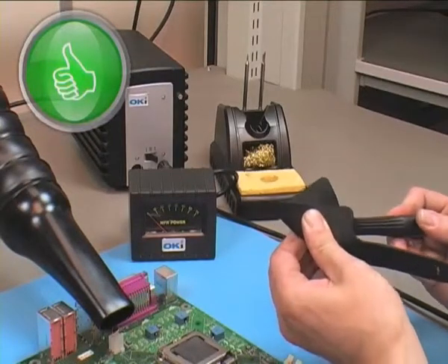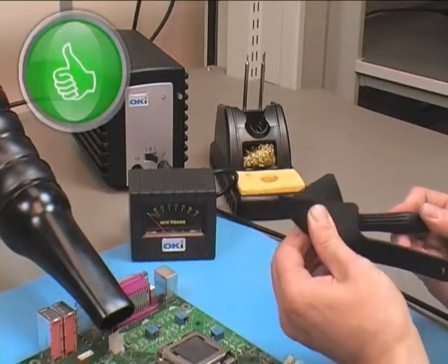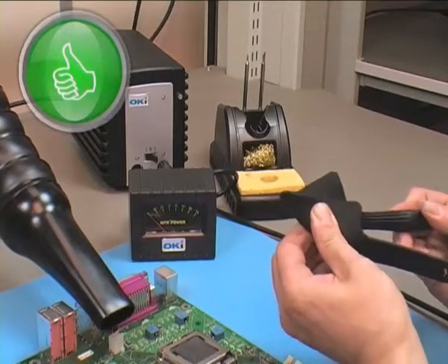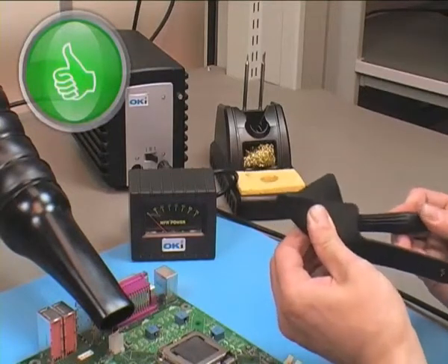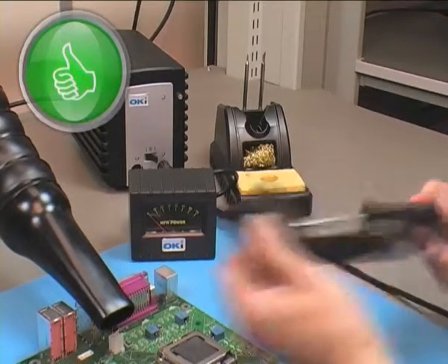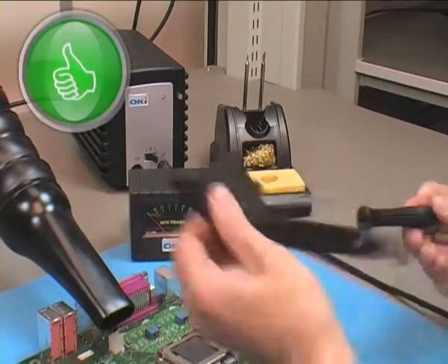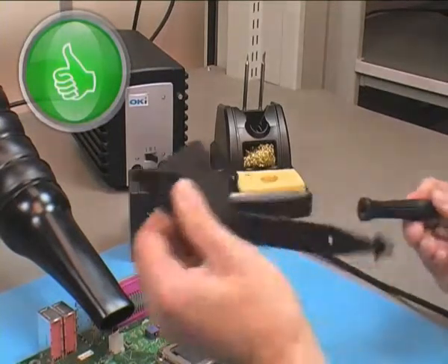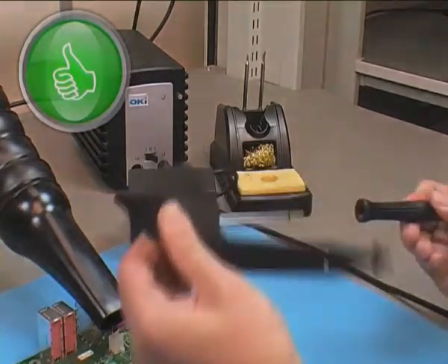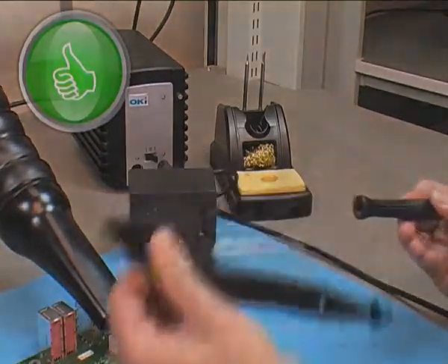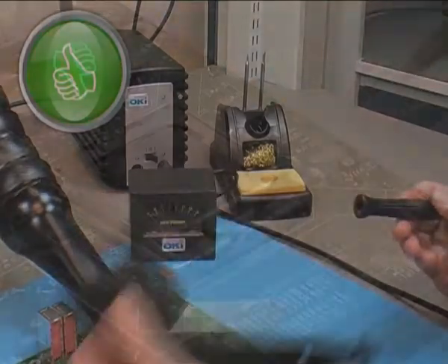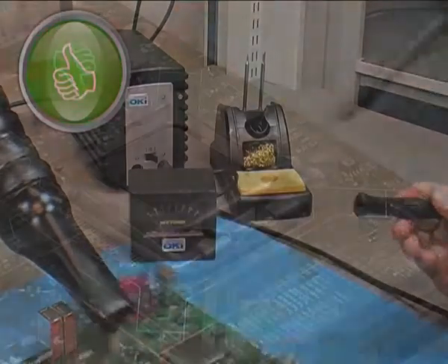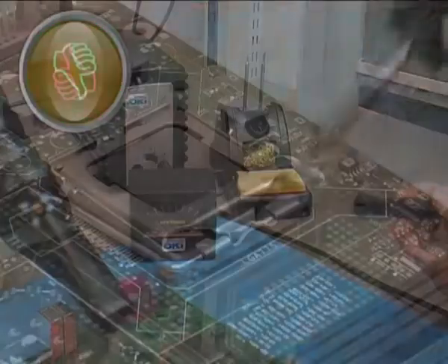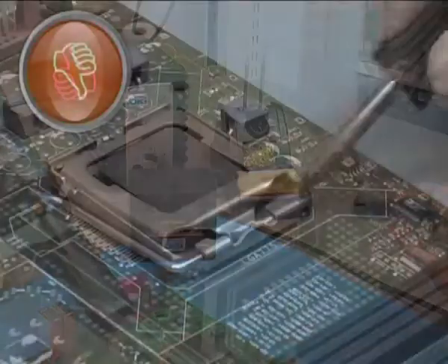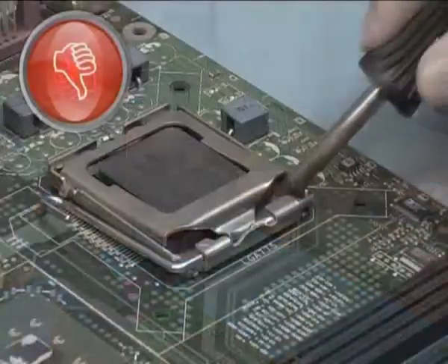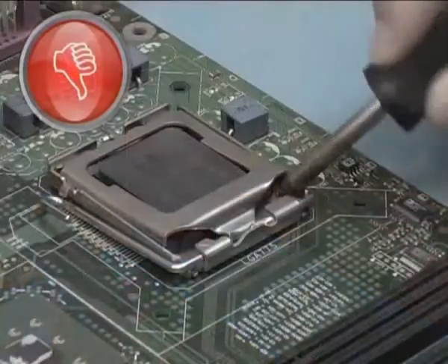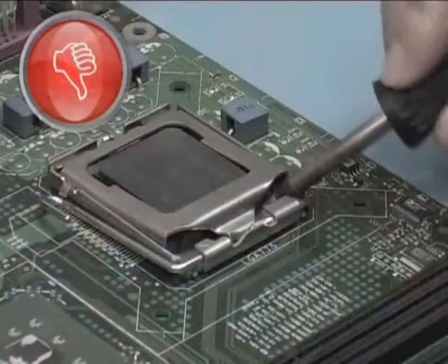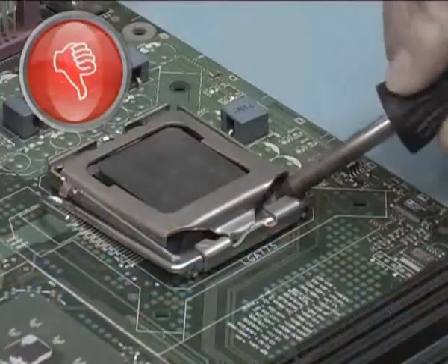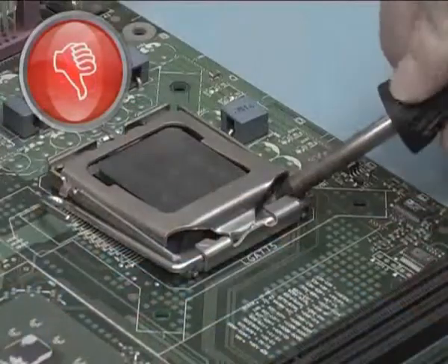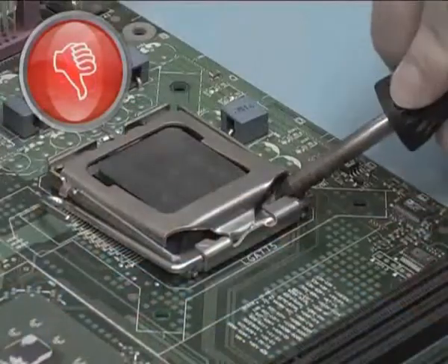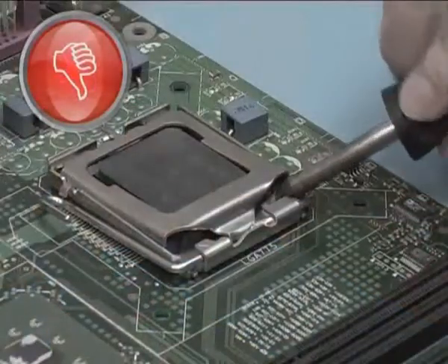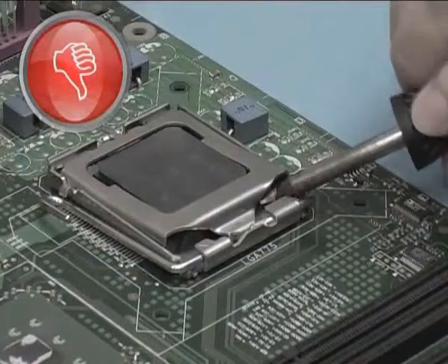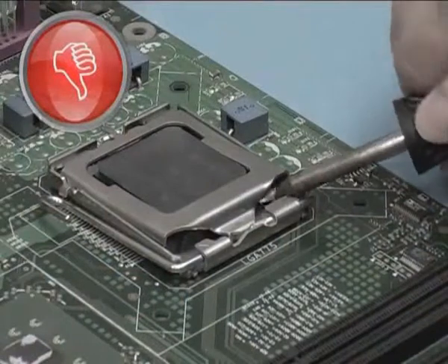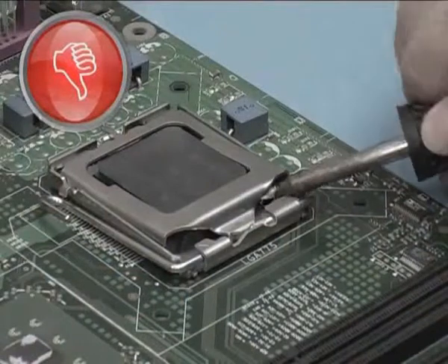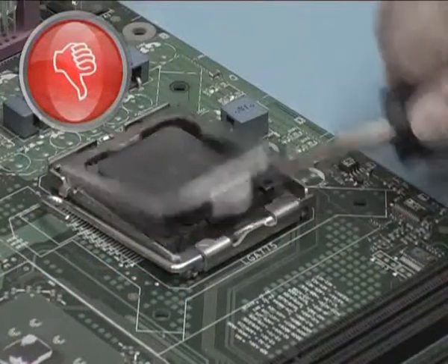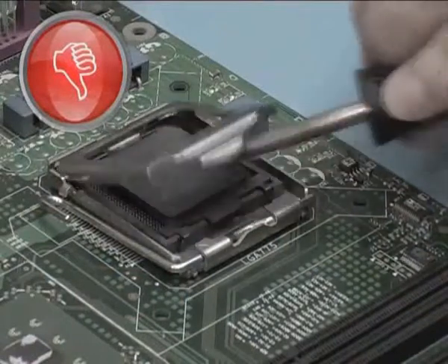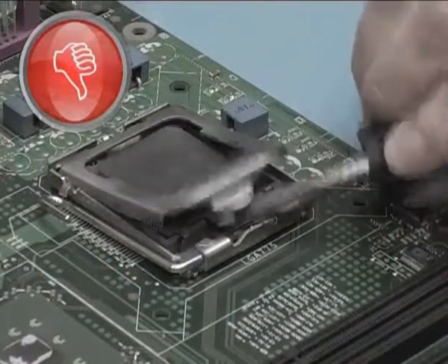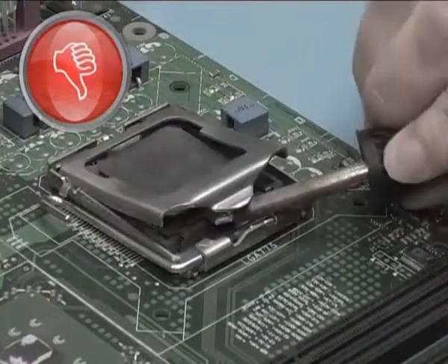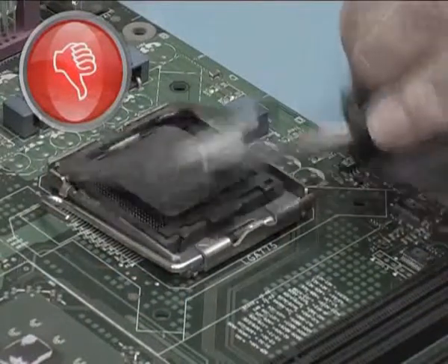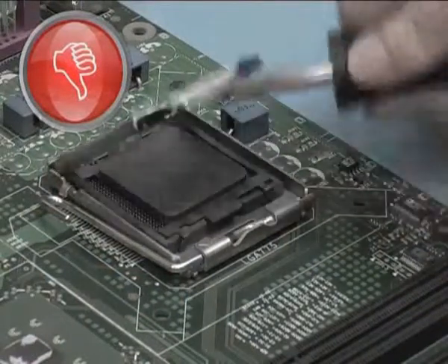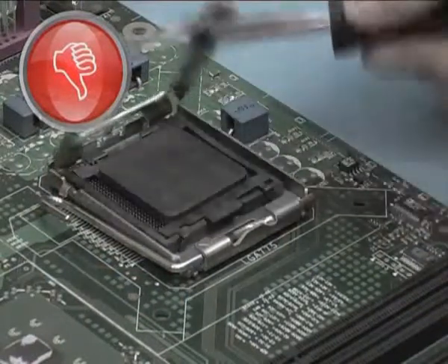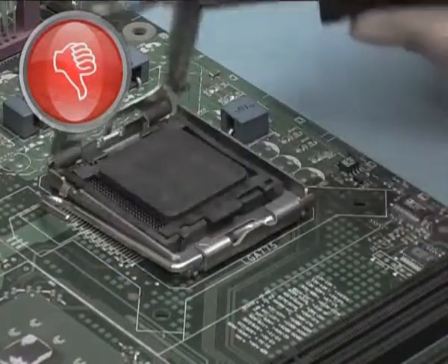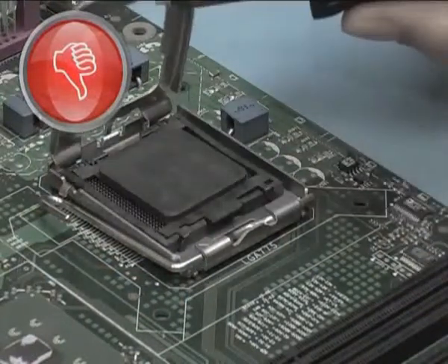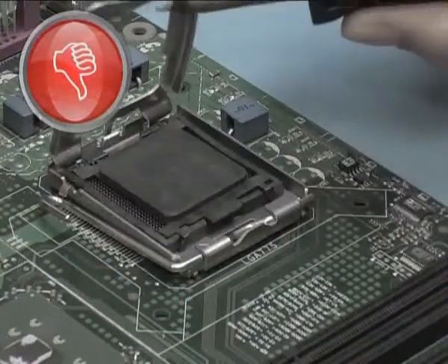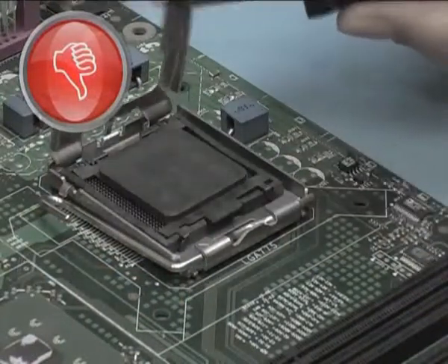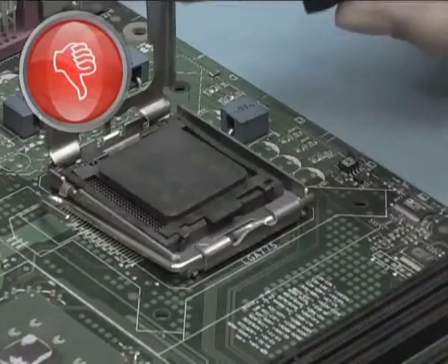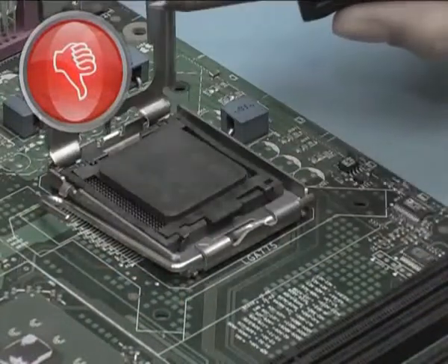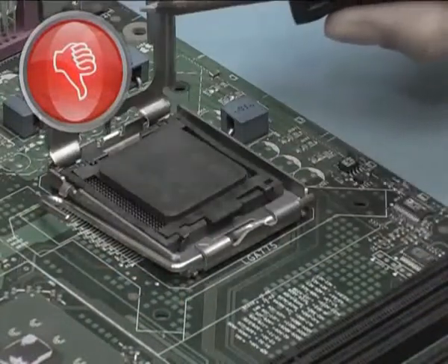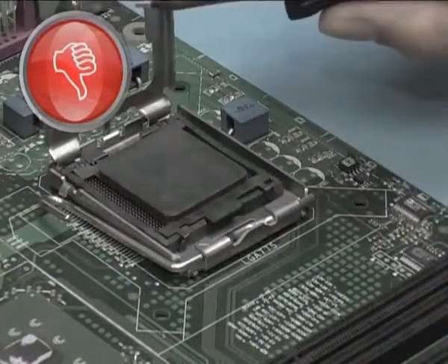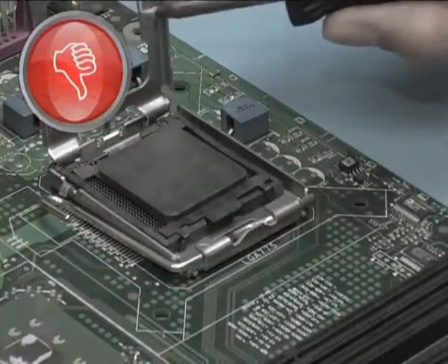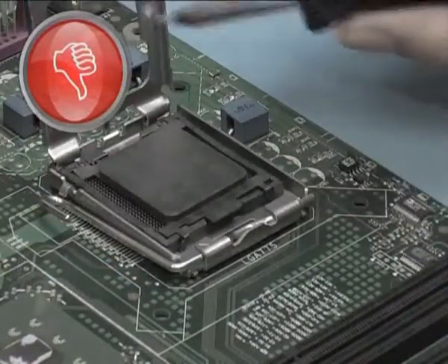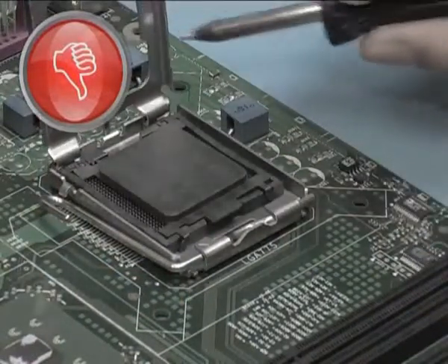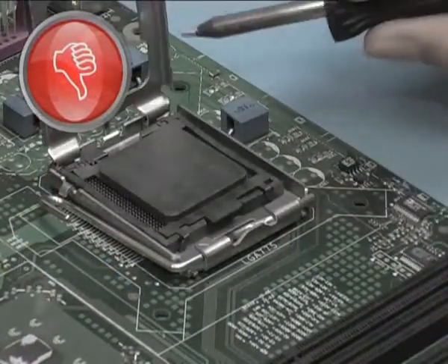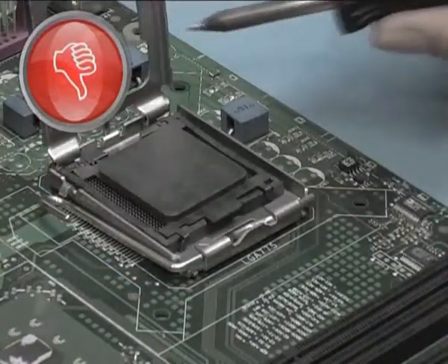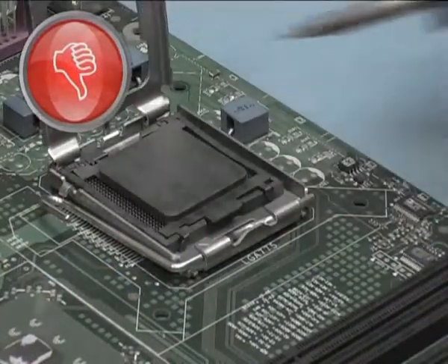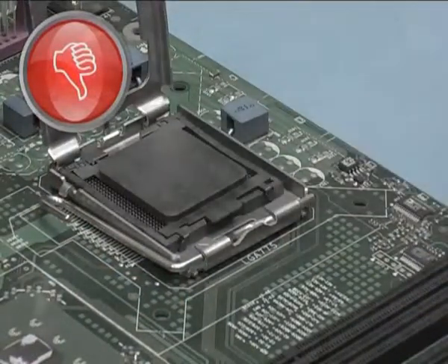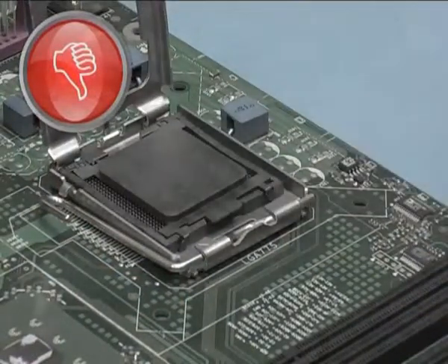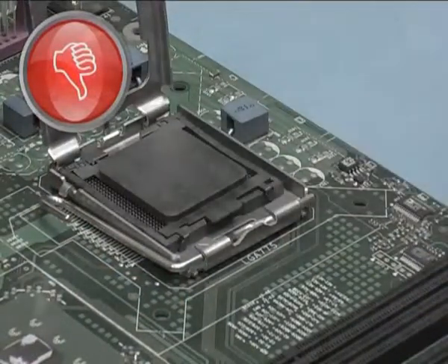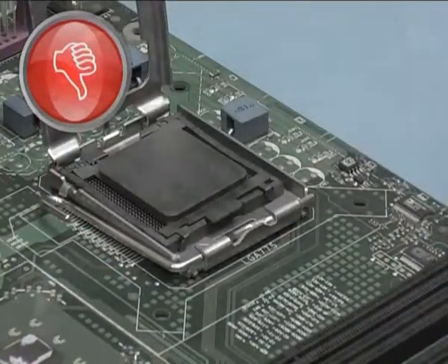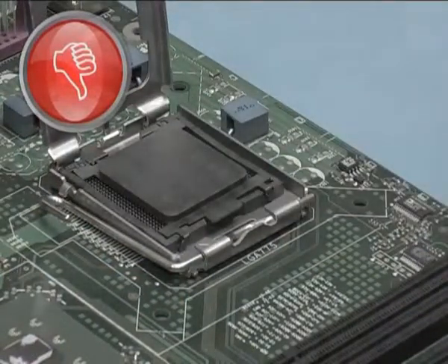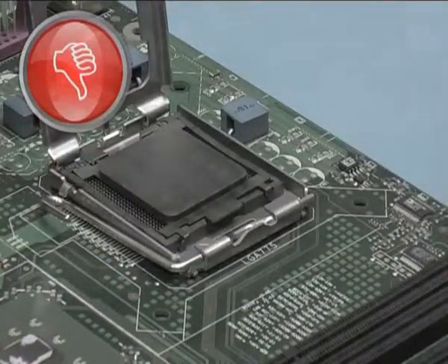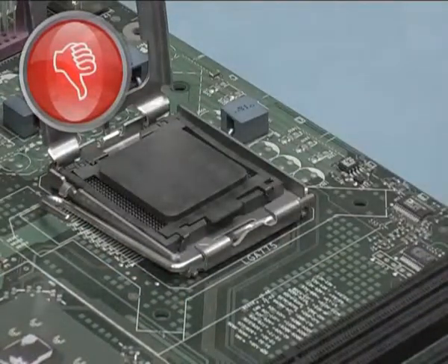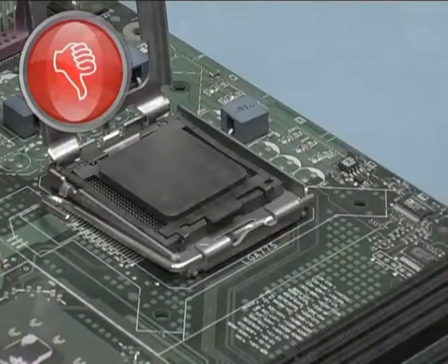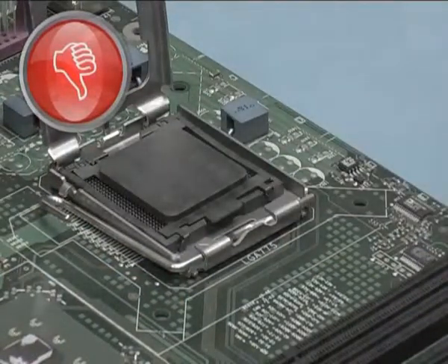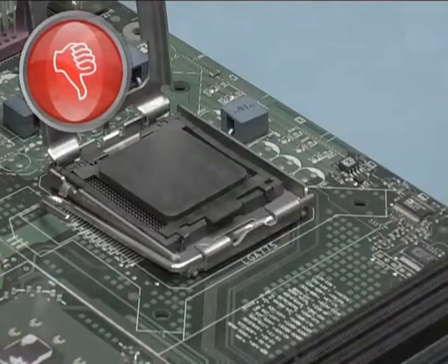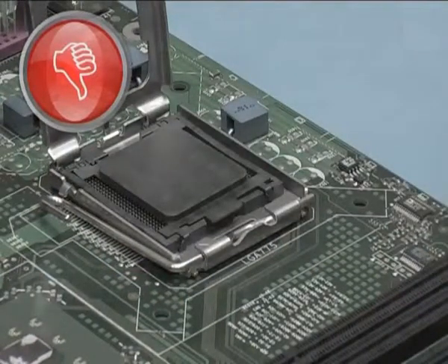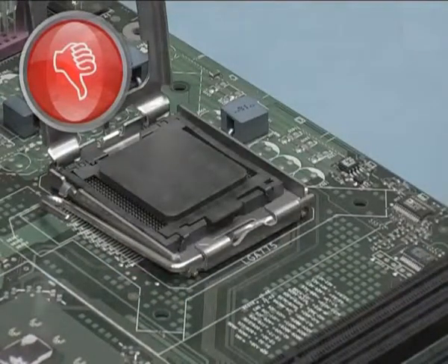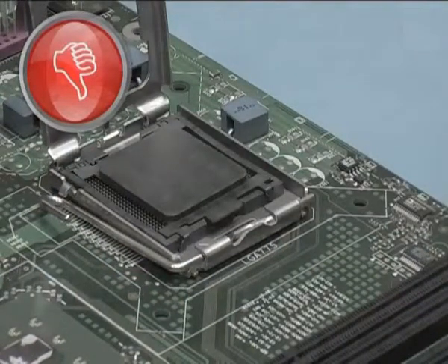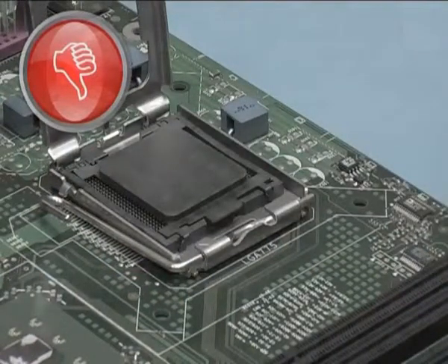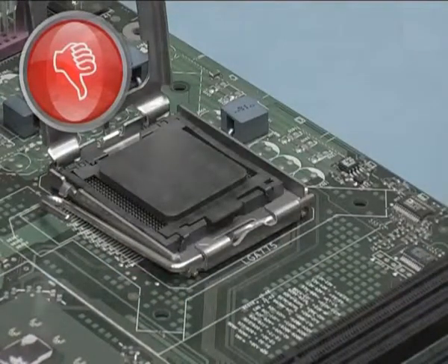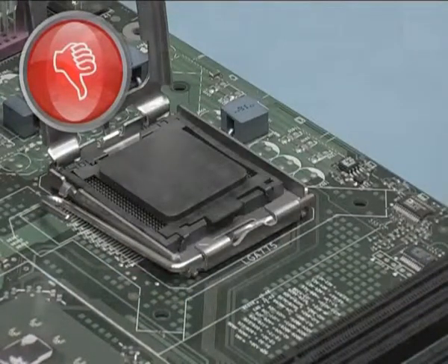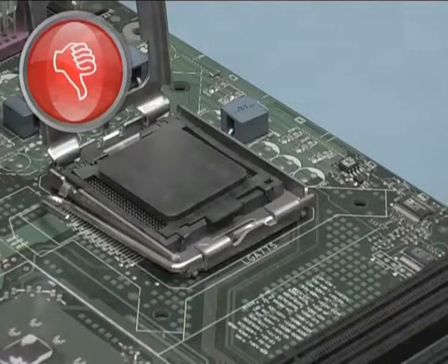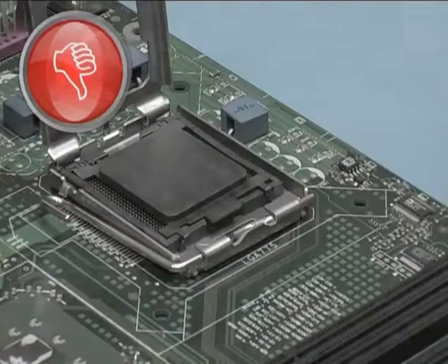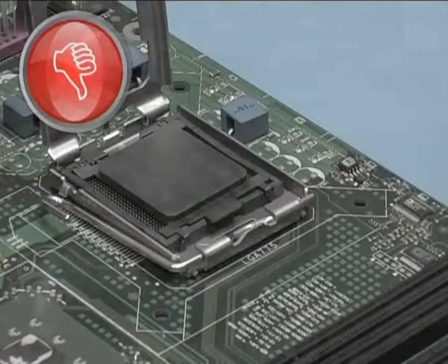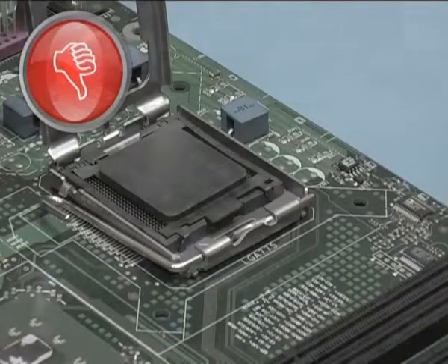Remember, your soldering iron is not a screwdriver. Proper care extends tip life and saves you money.